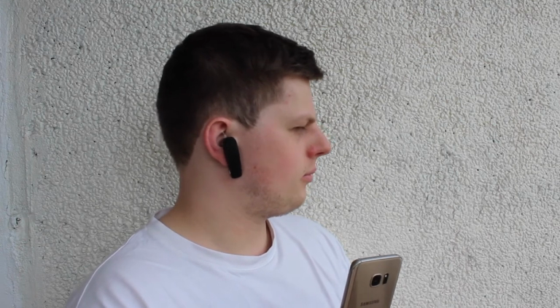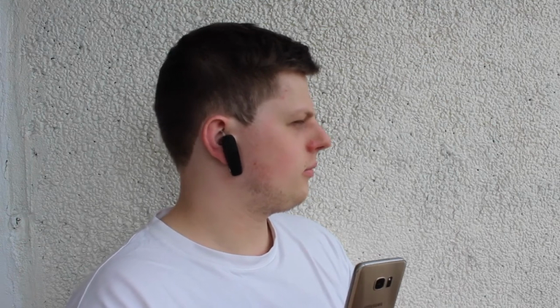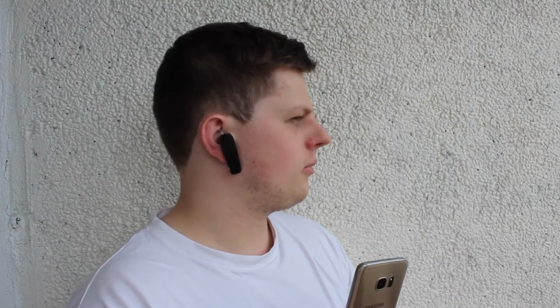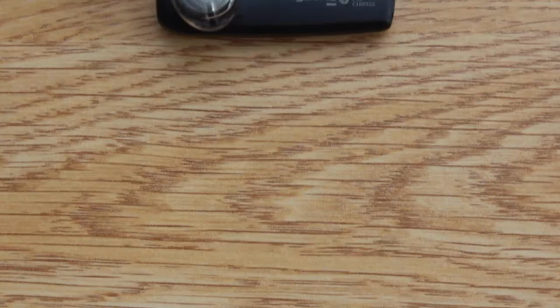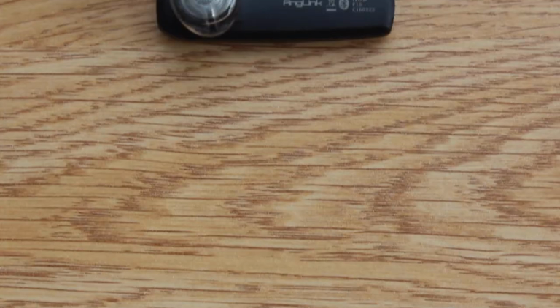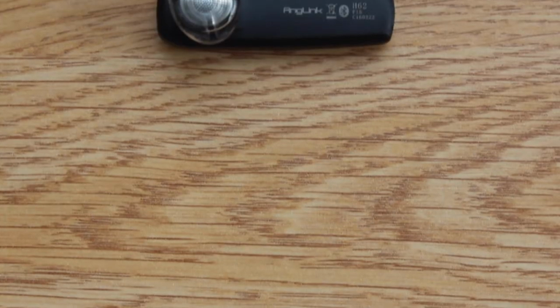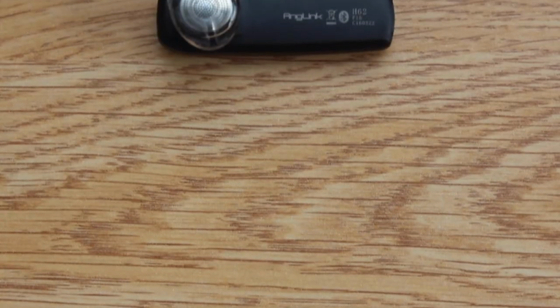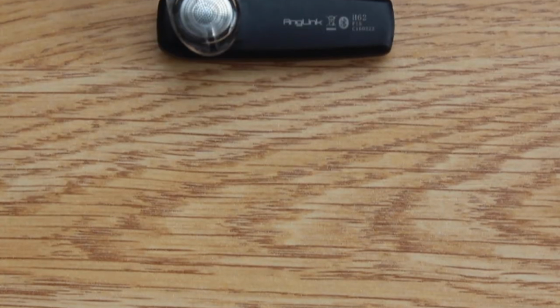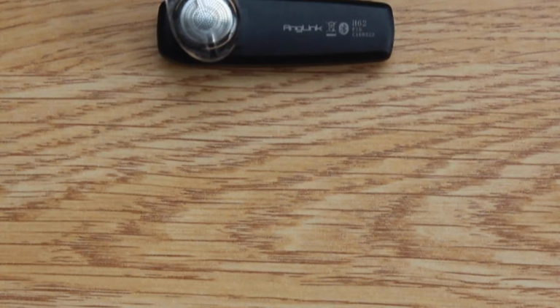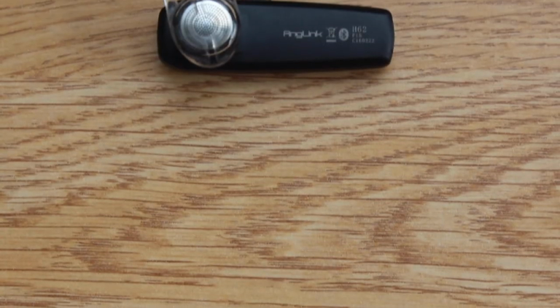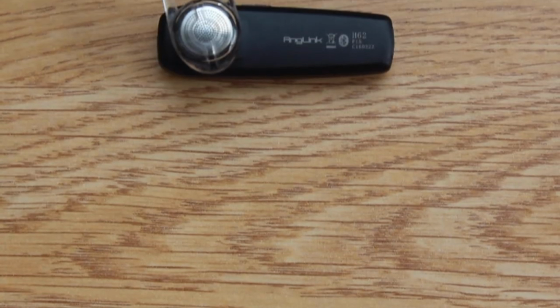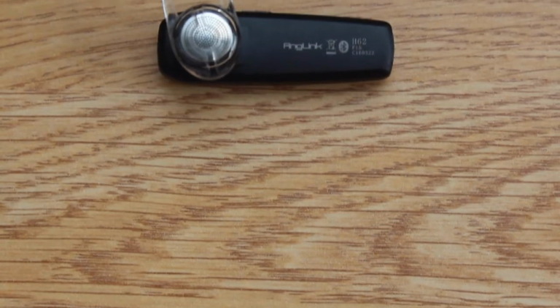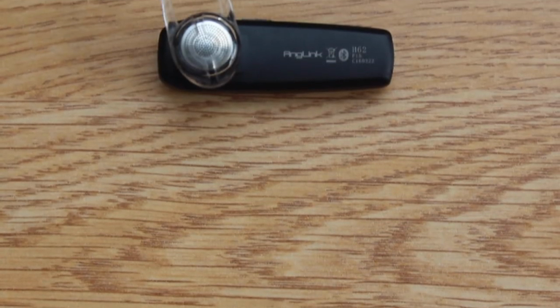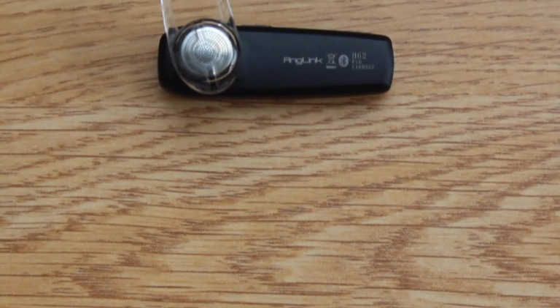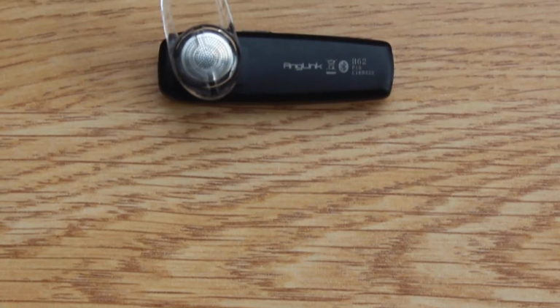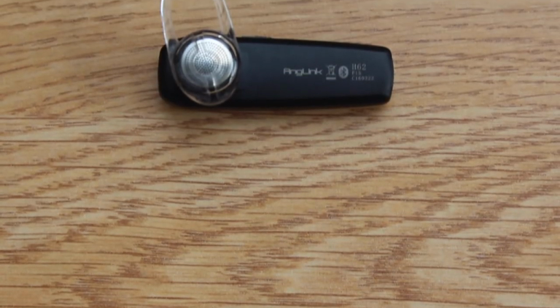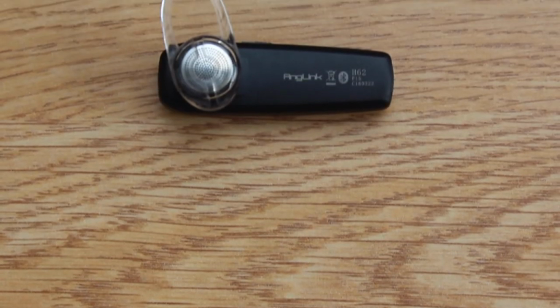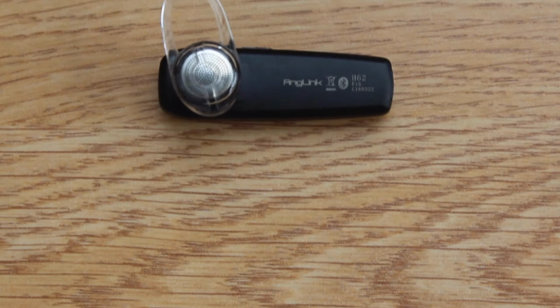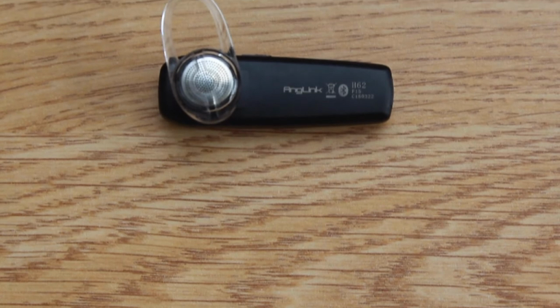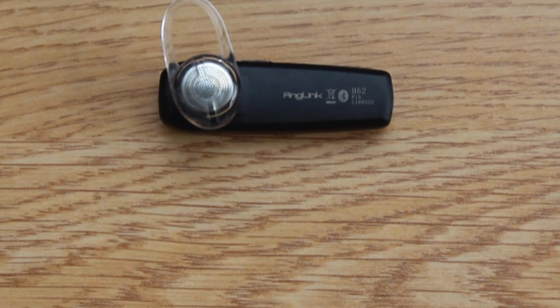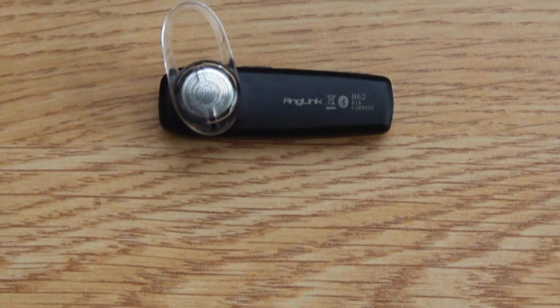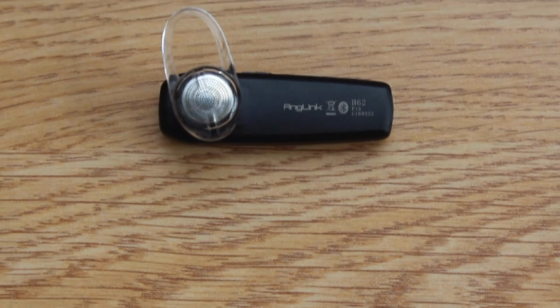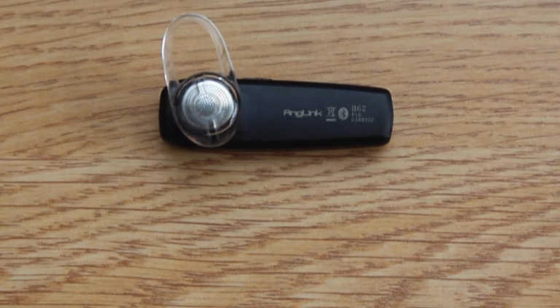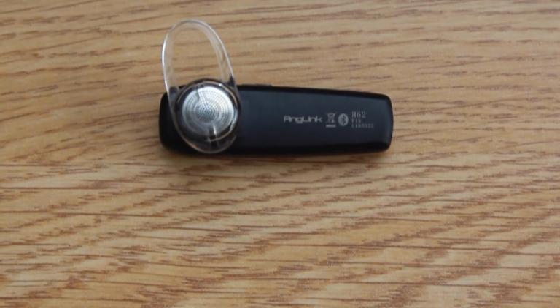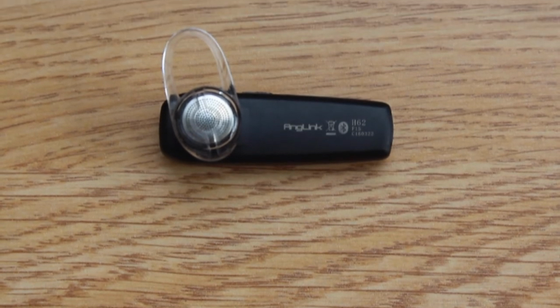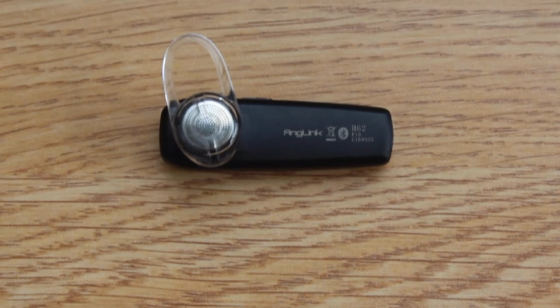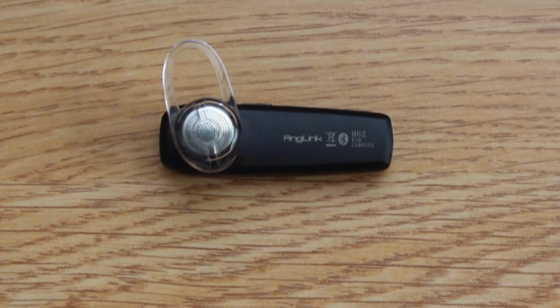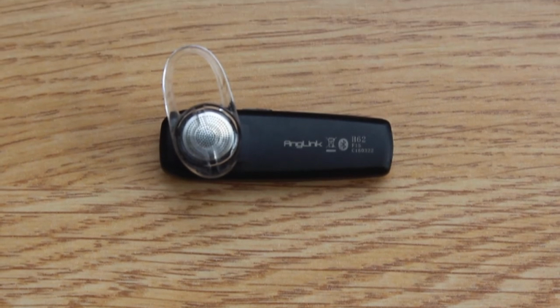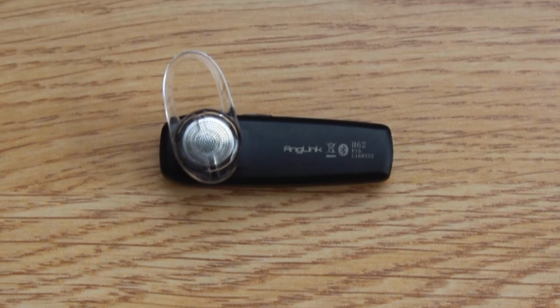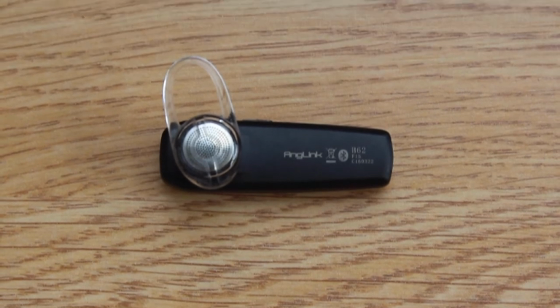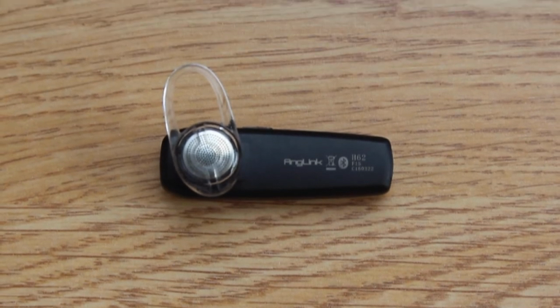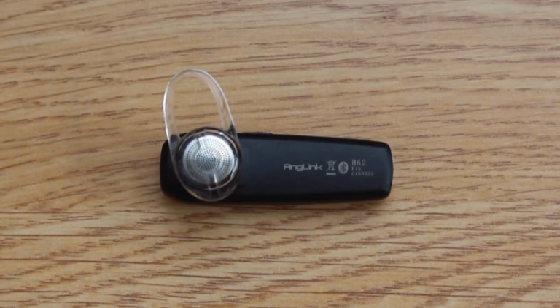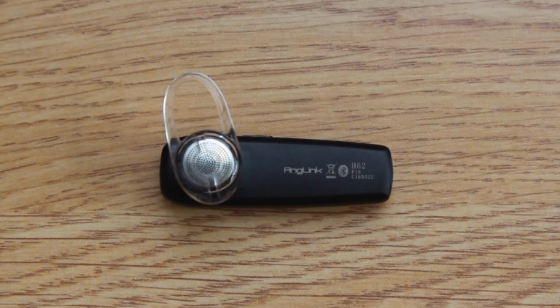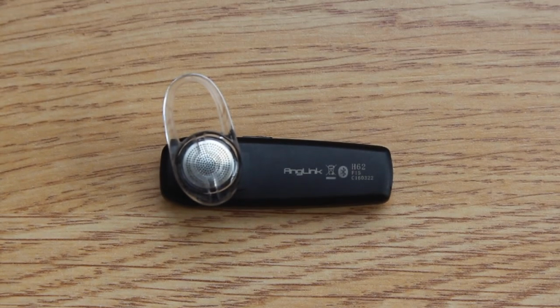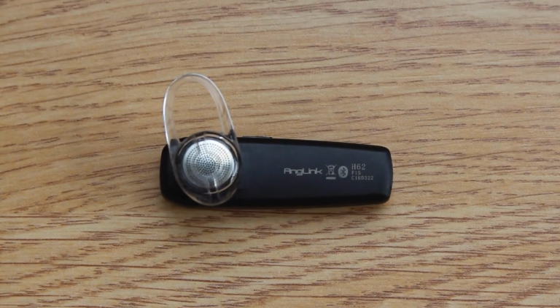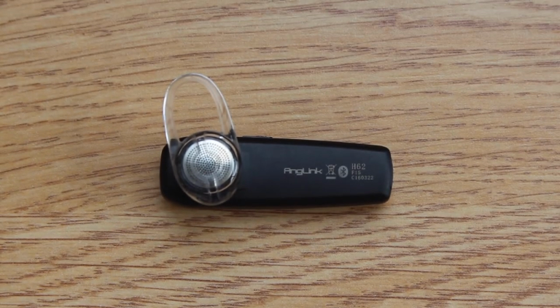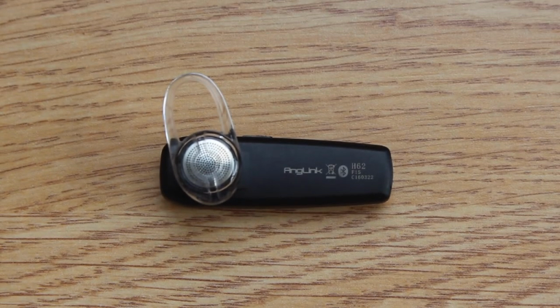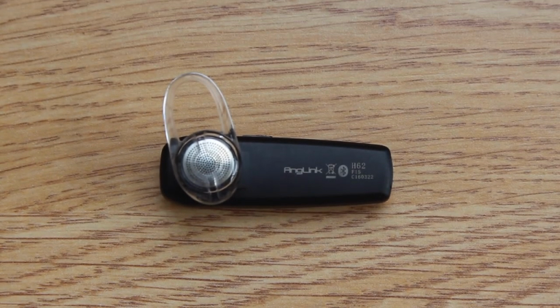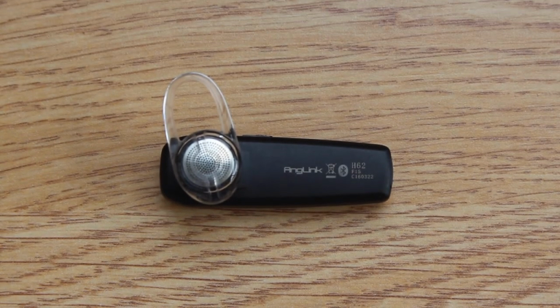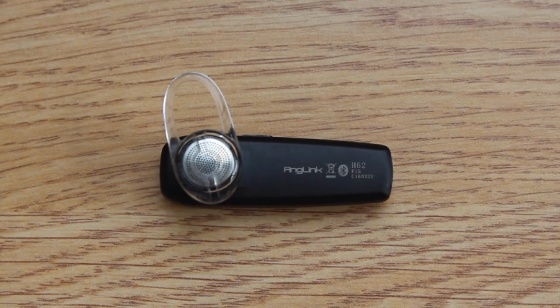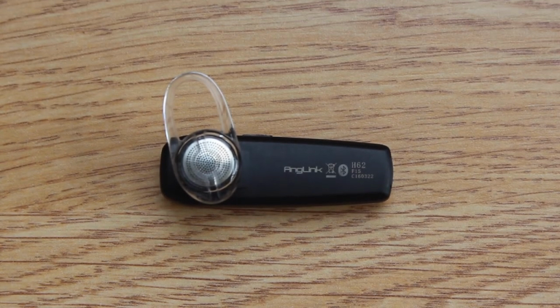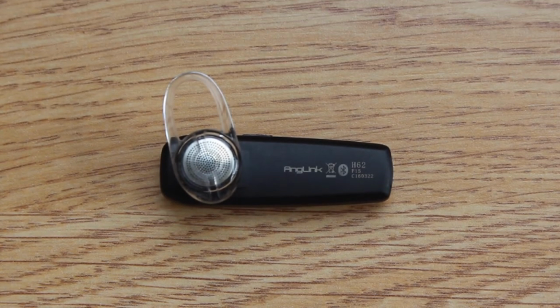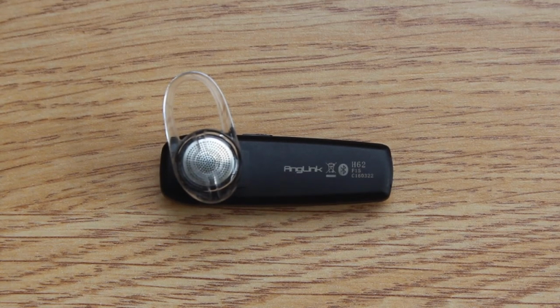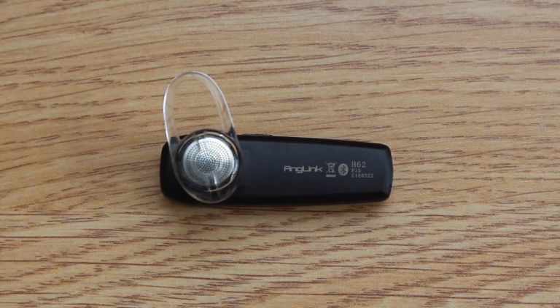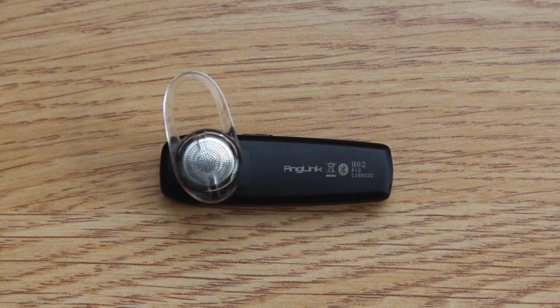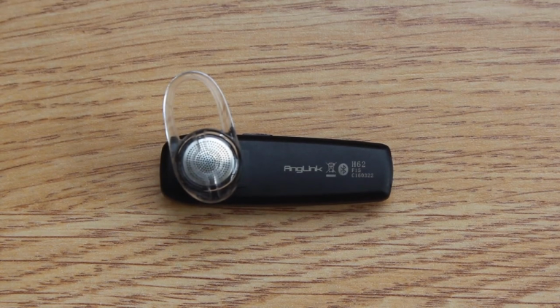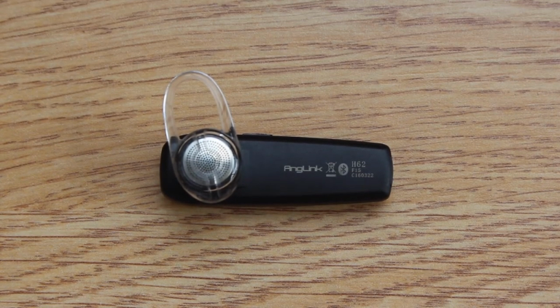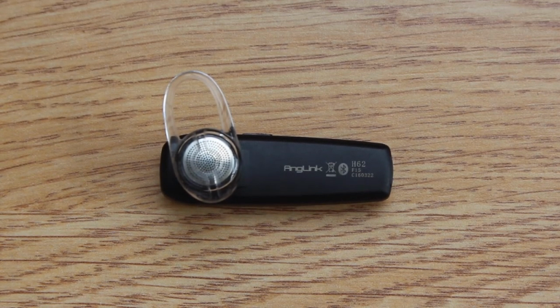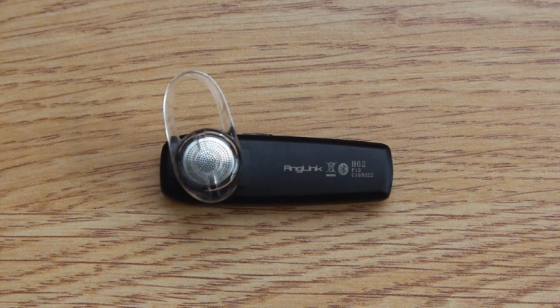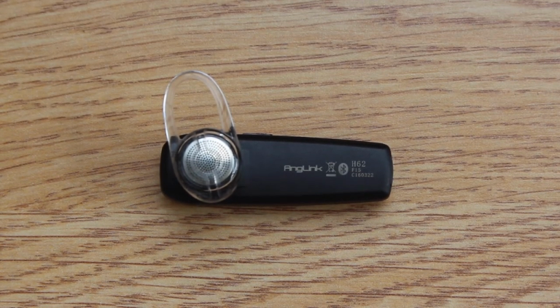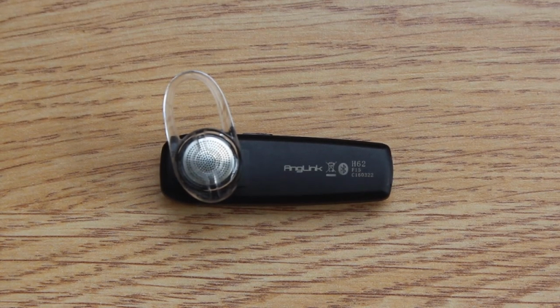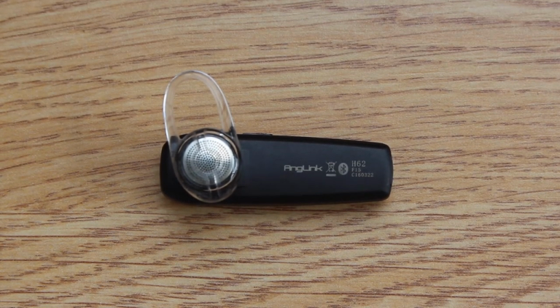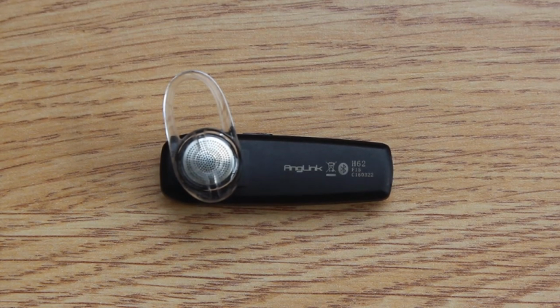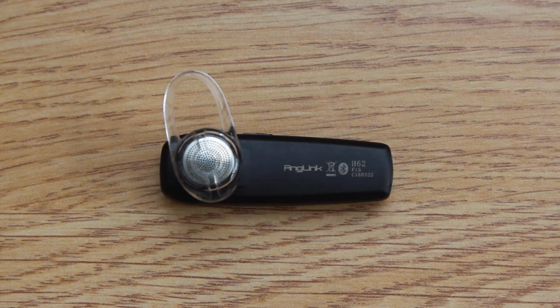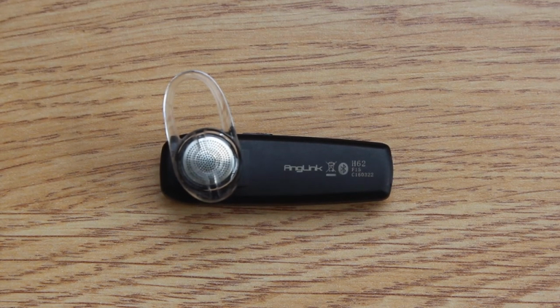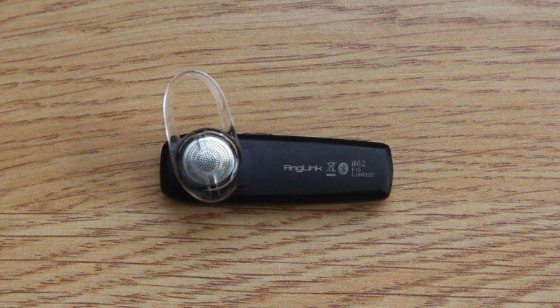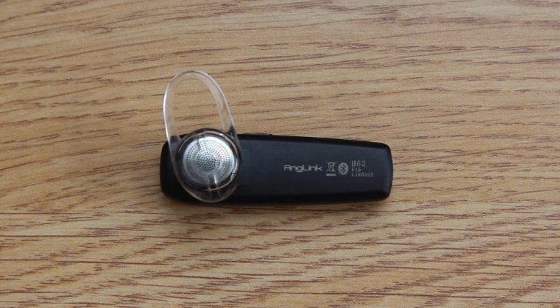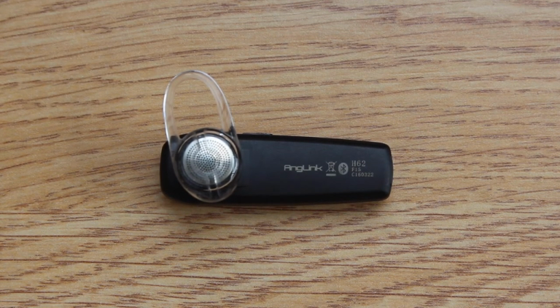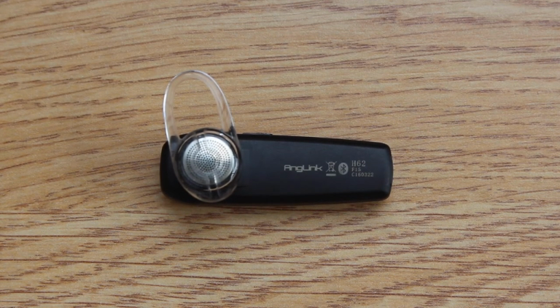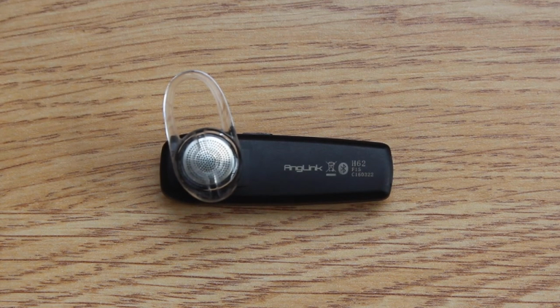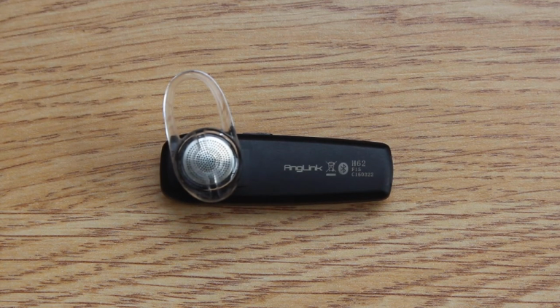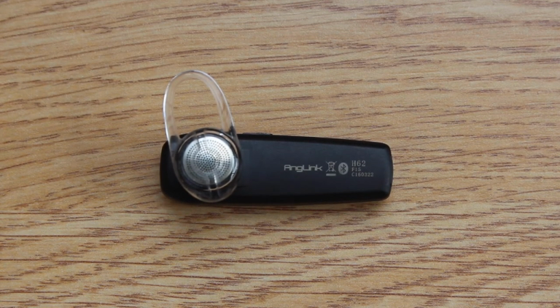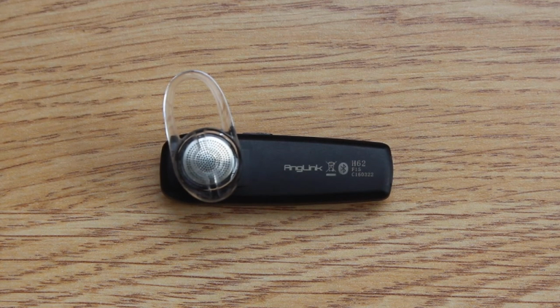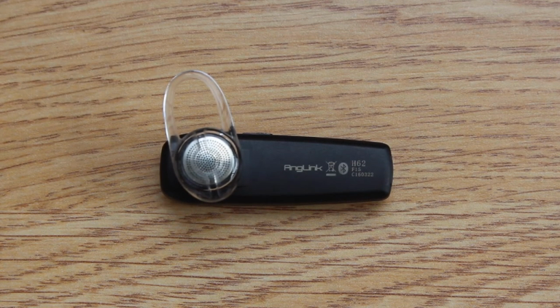The battery lasts around 5.5 hours on mixed use, and that is a pretty good result for such a tiny device.